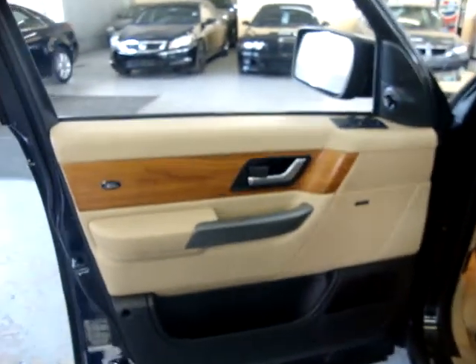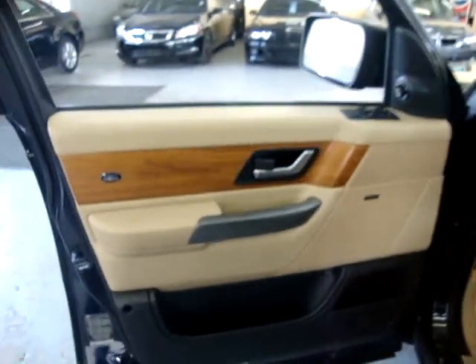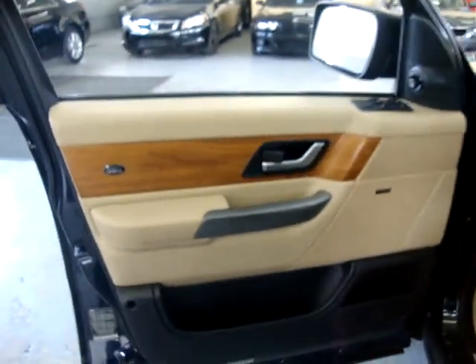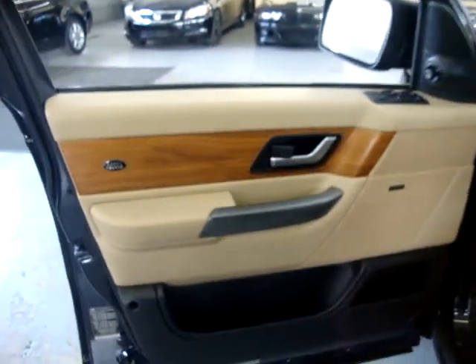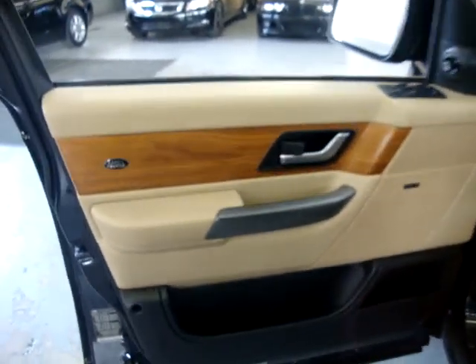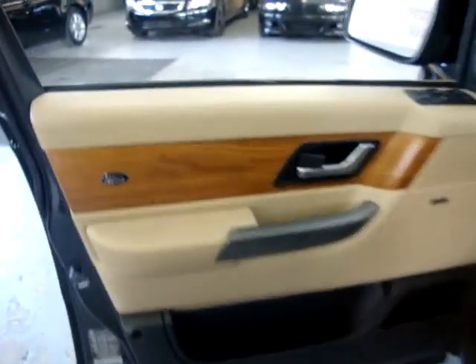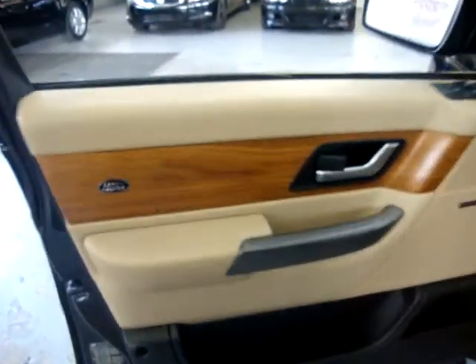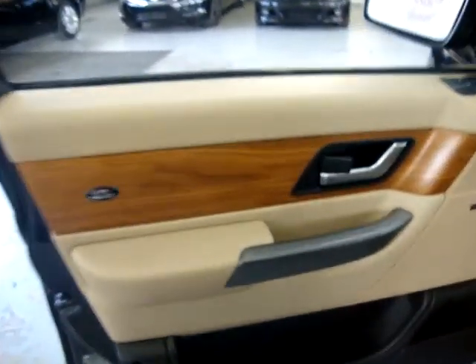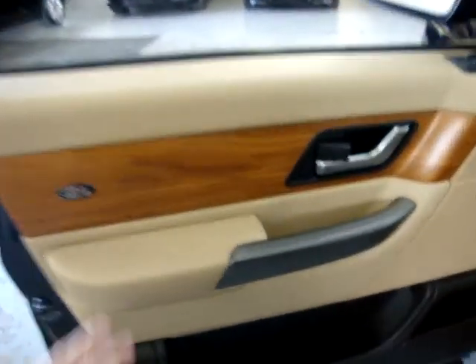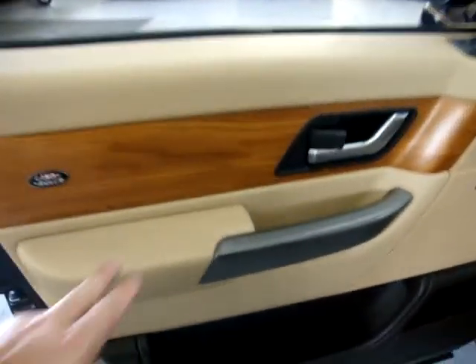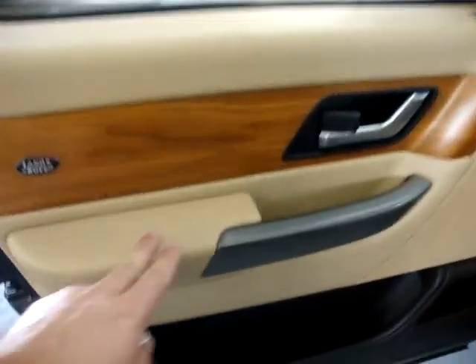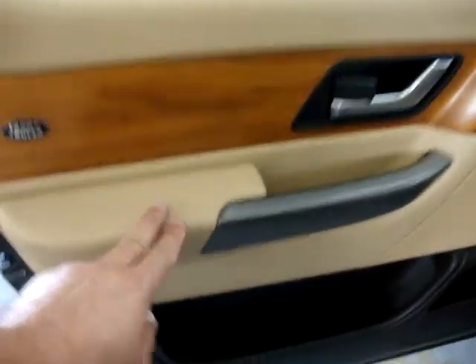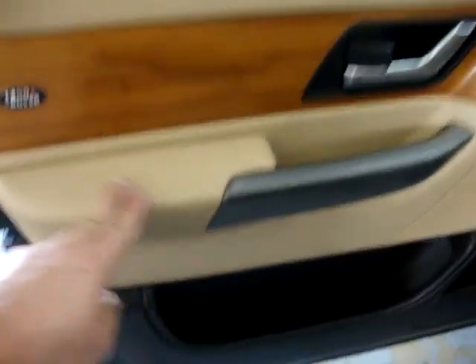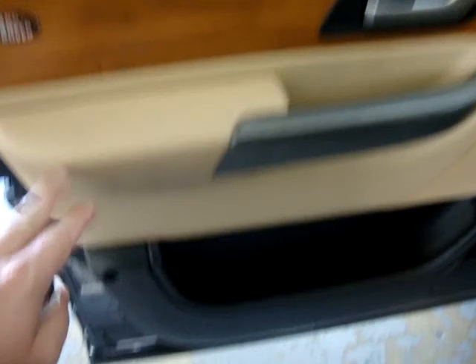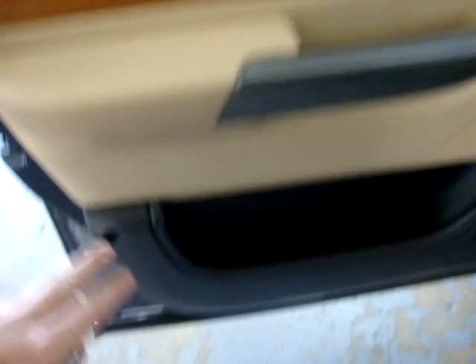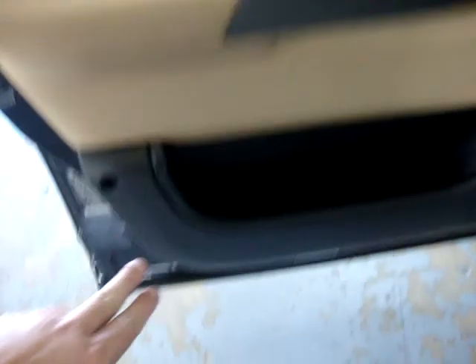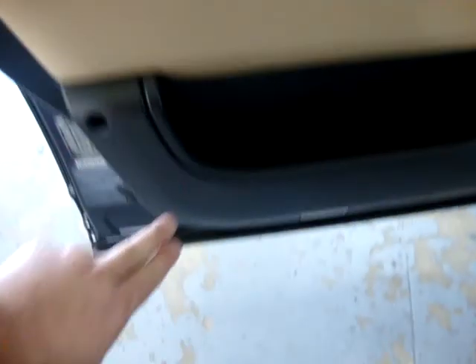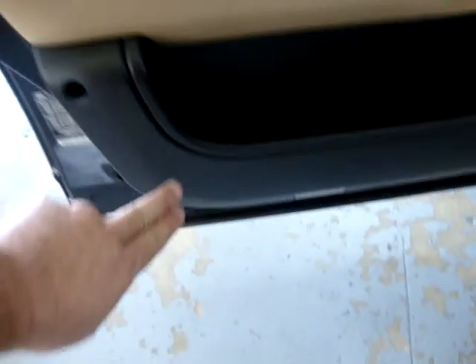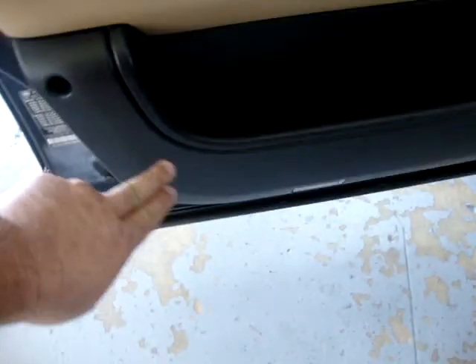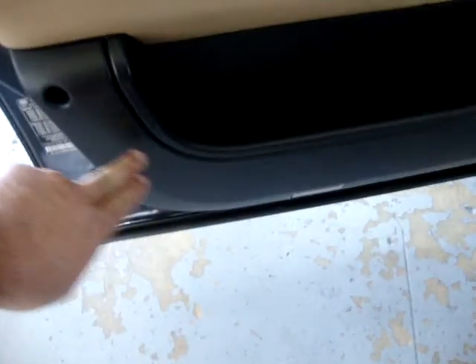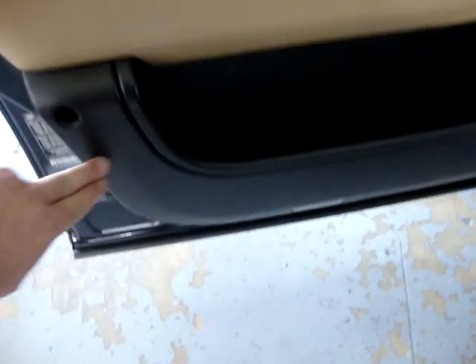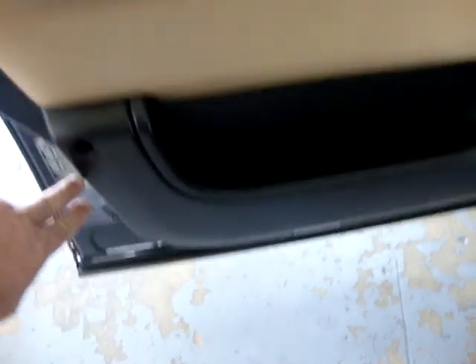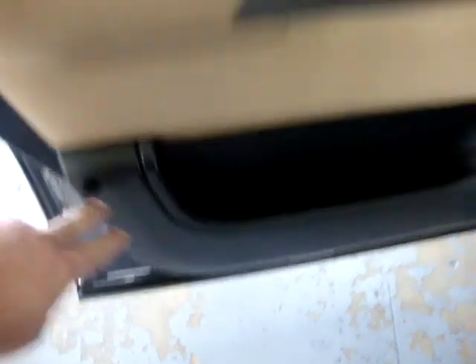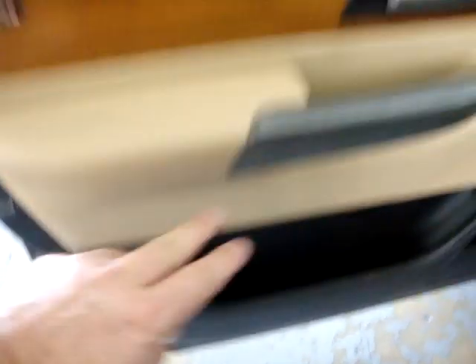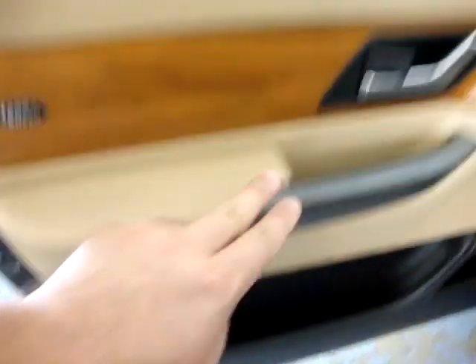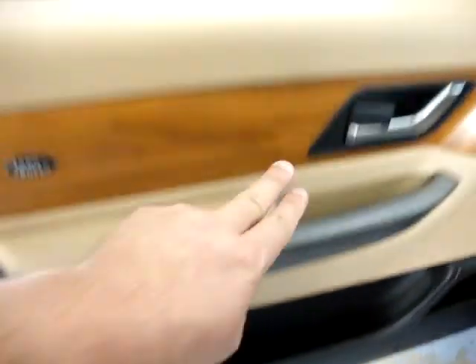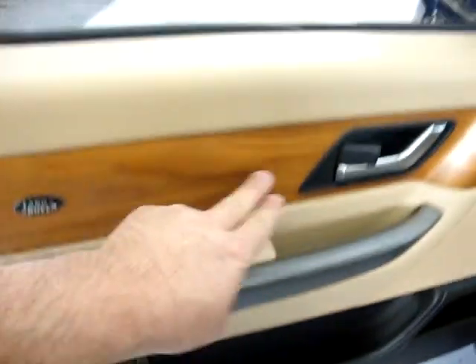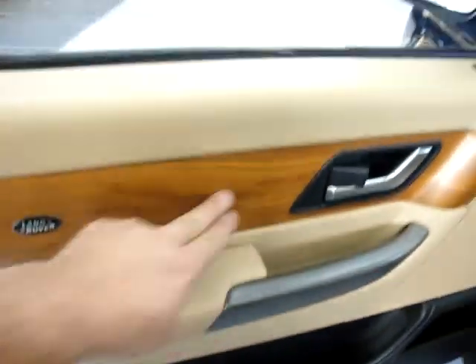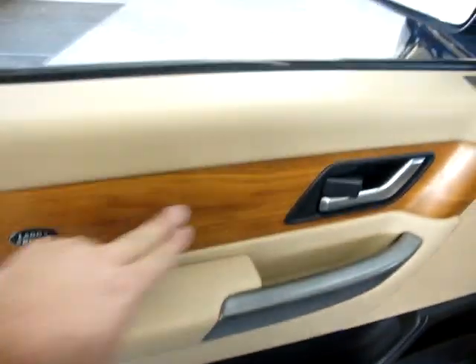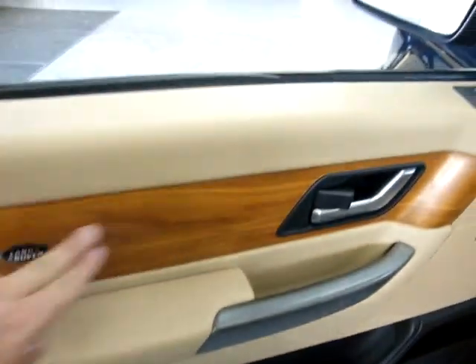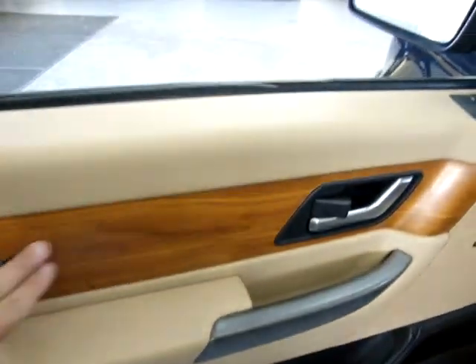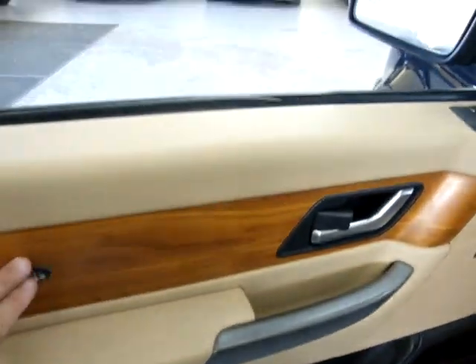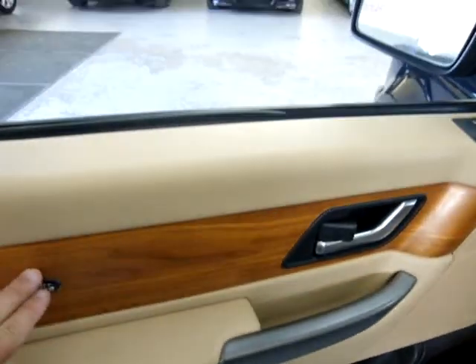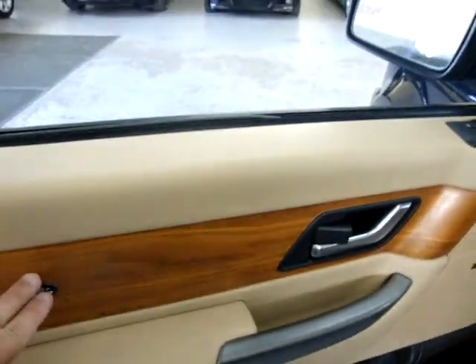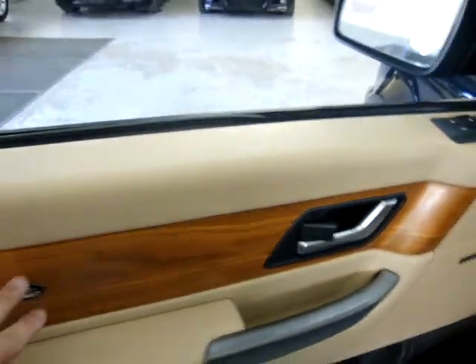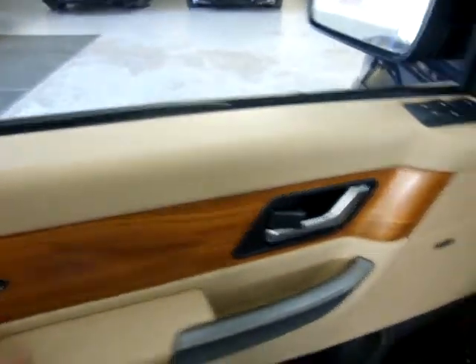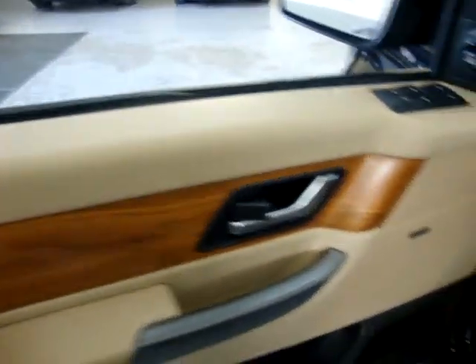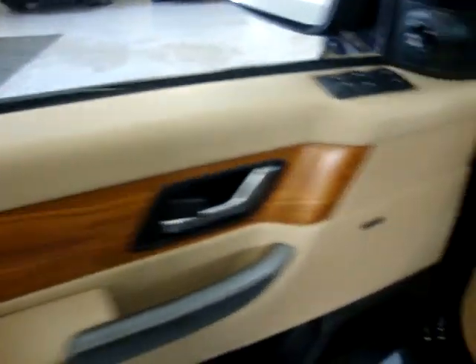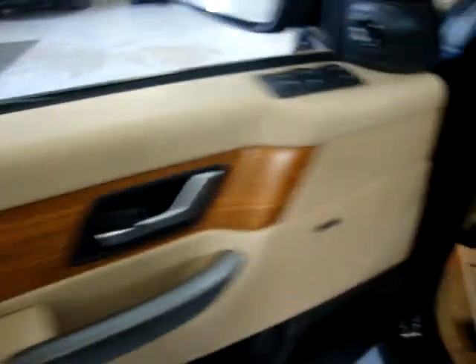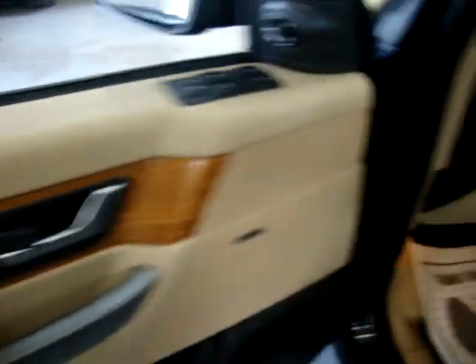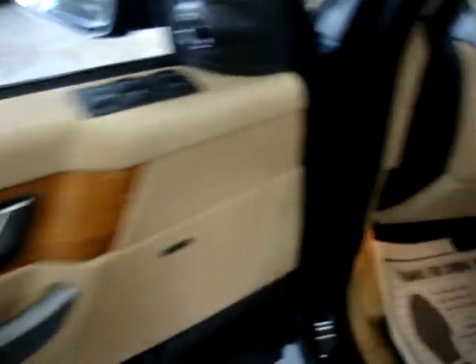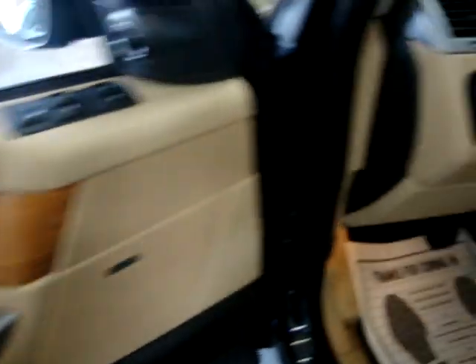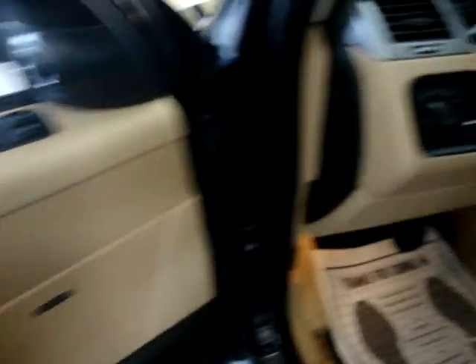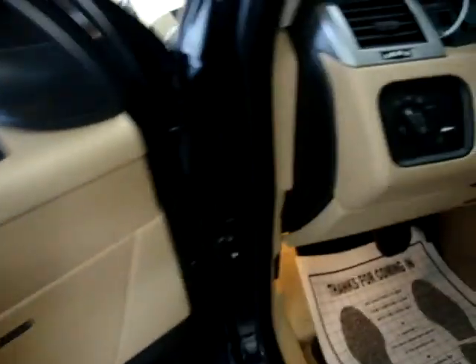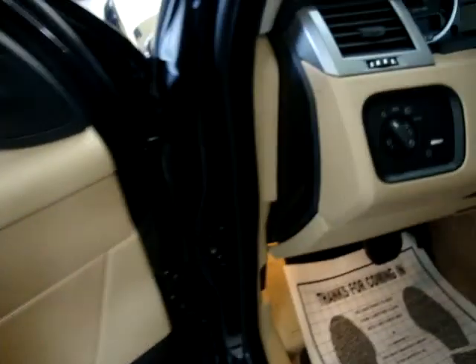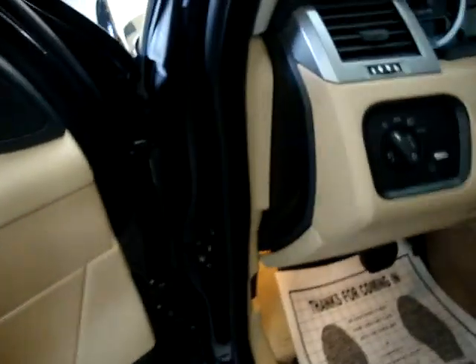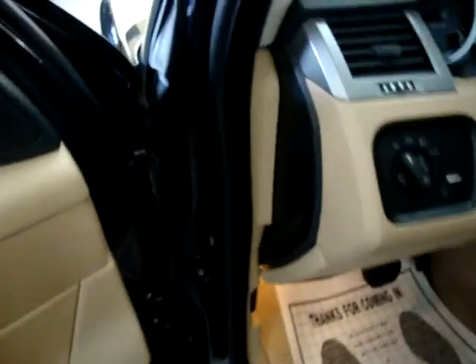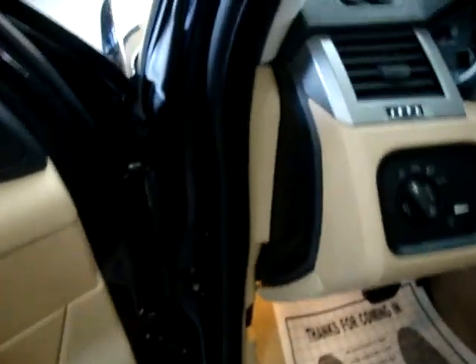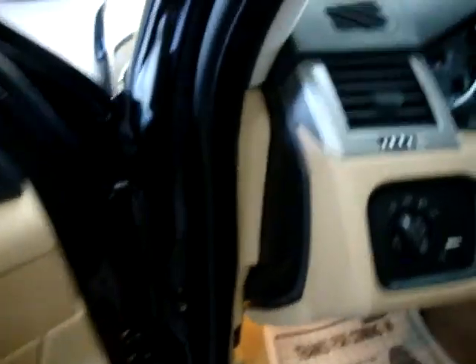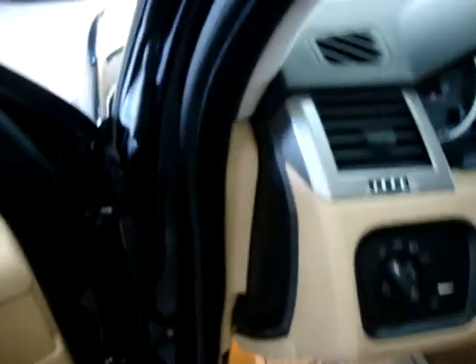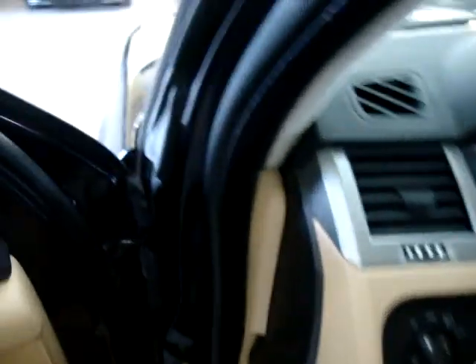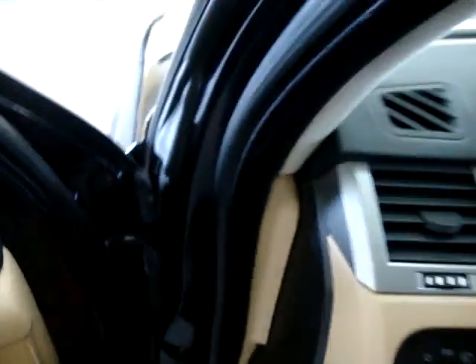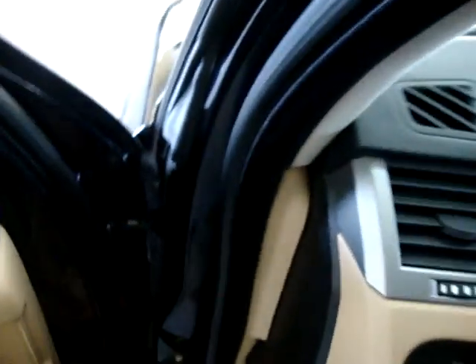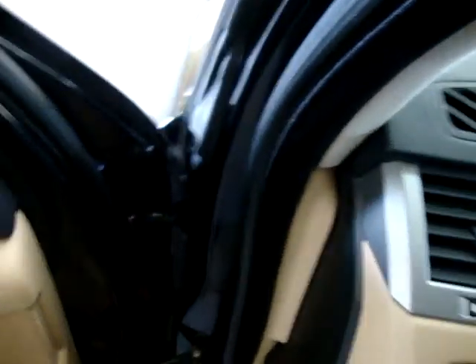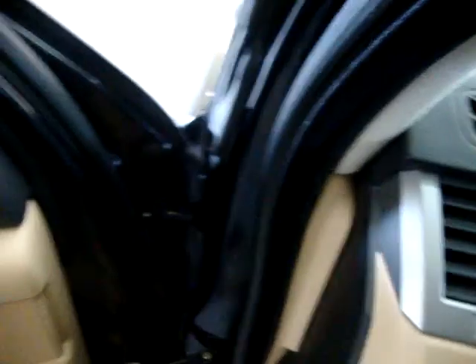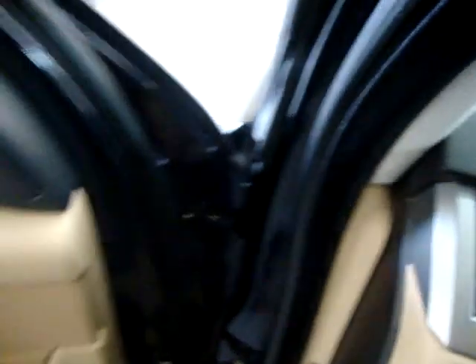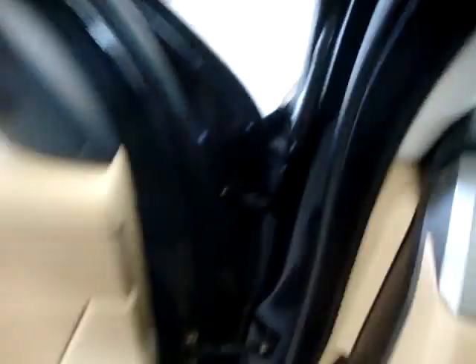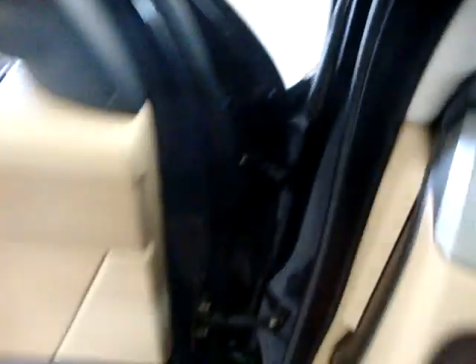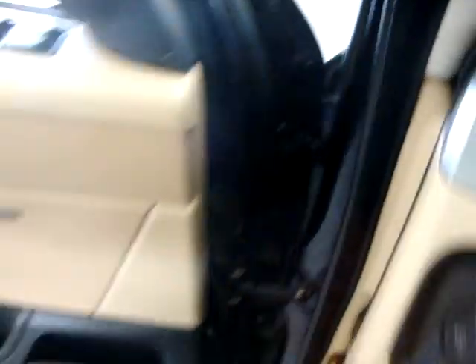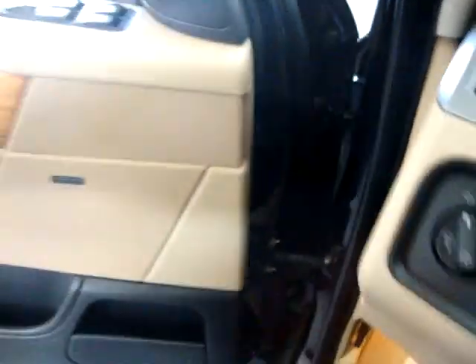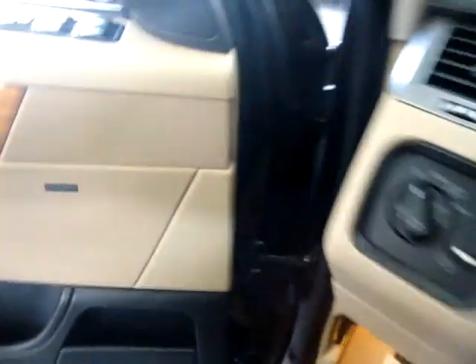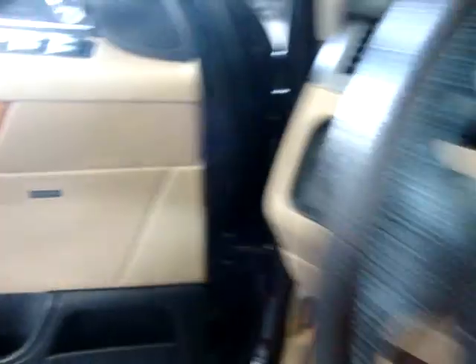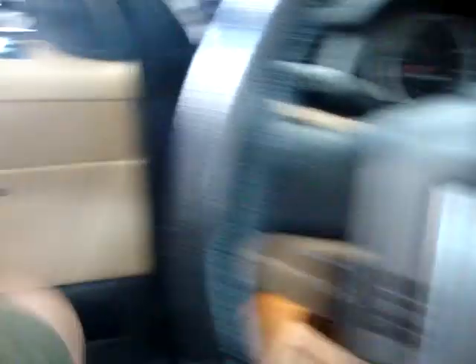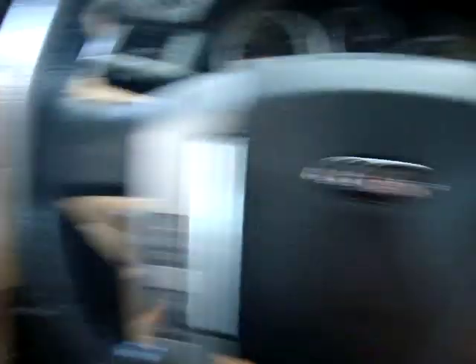The door panels are beige and black on the bottom with wood trimming. Let's go ahead and get inside and get it started.